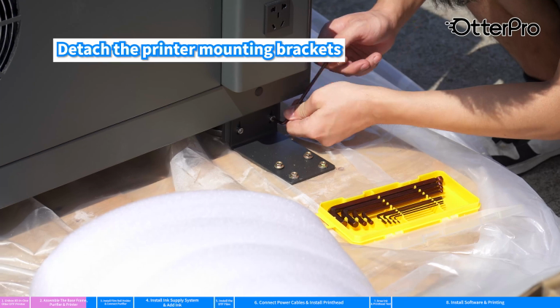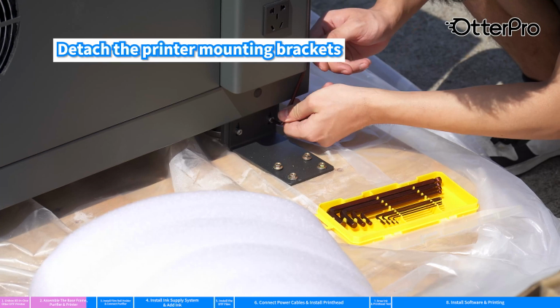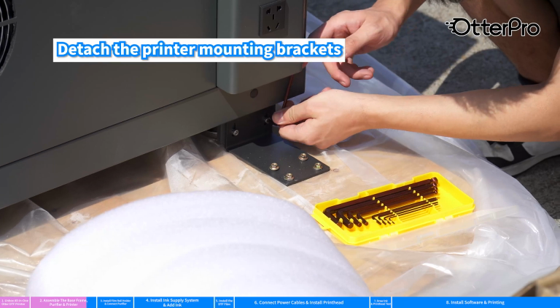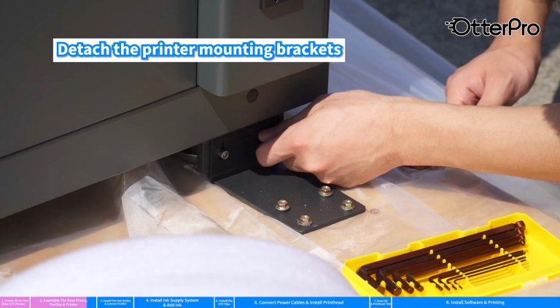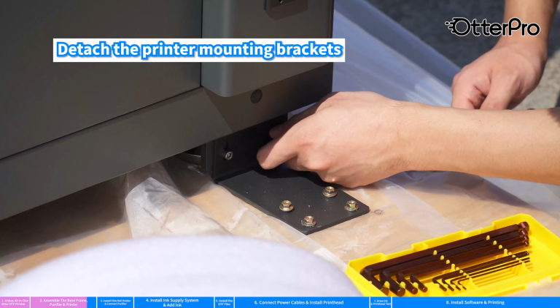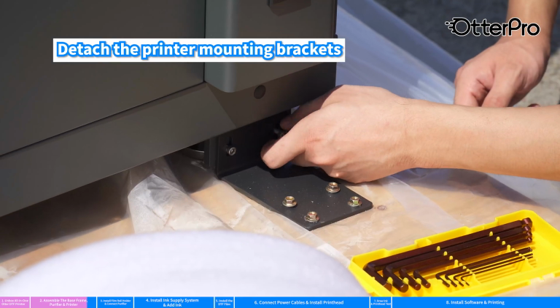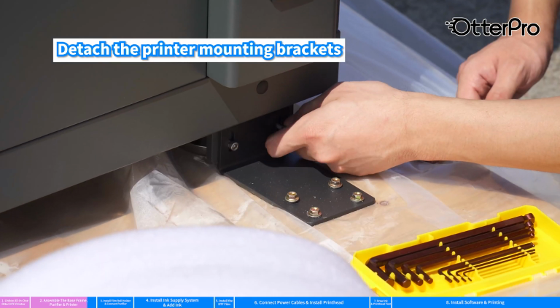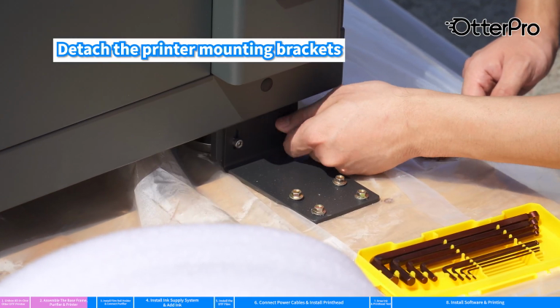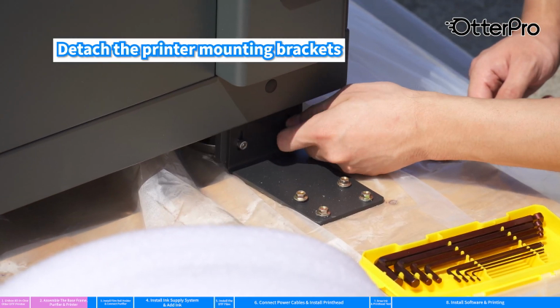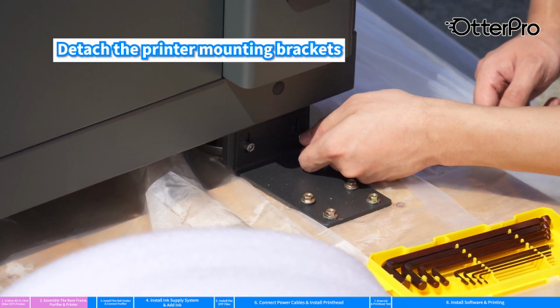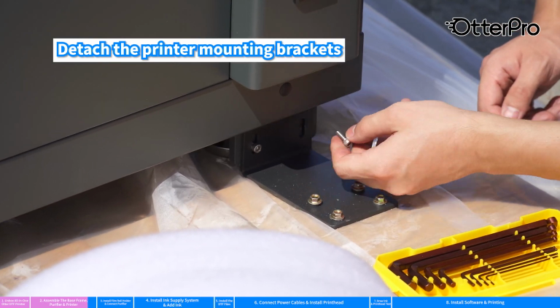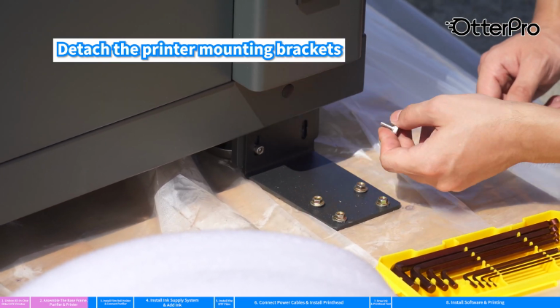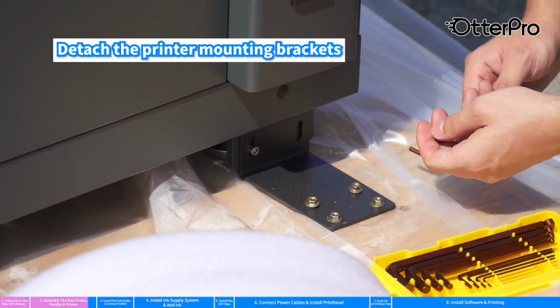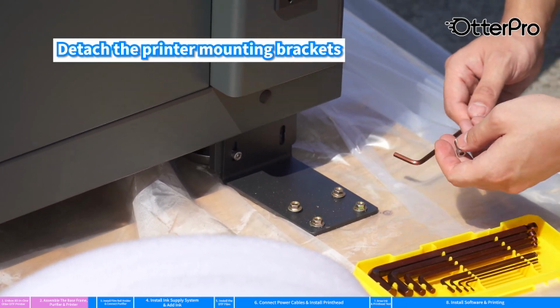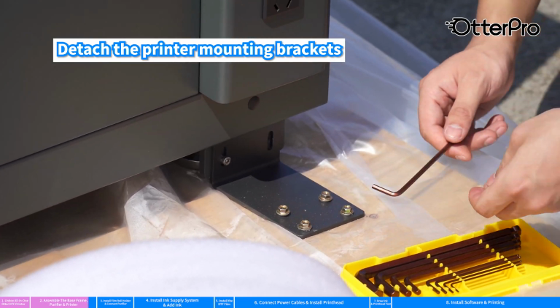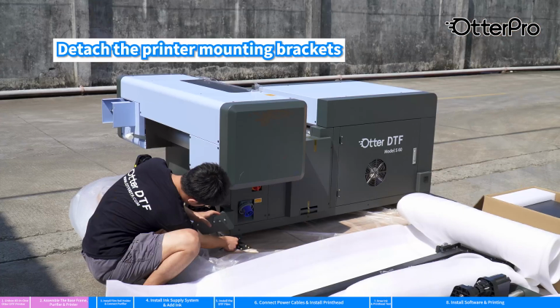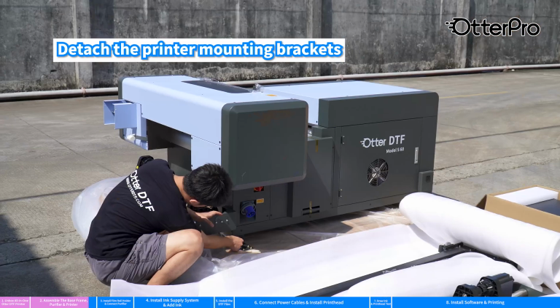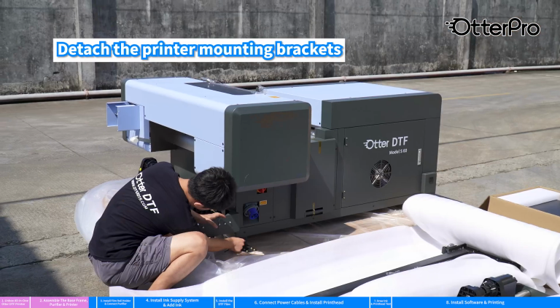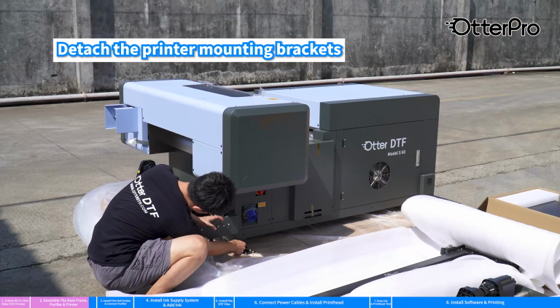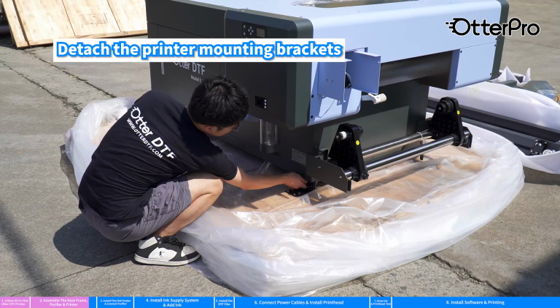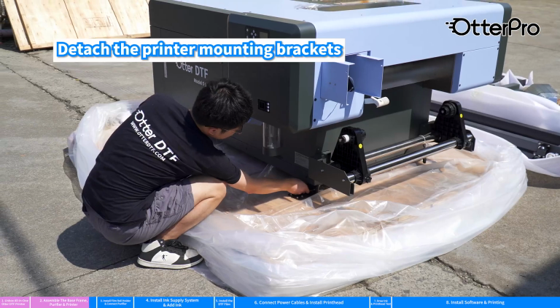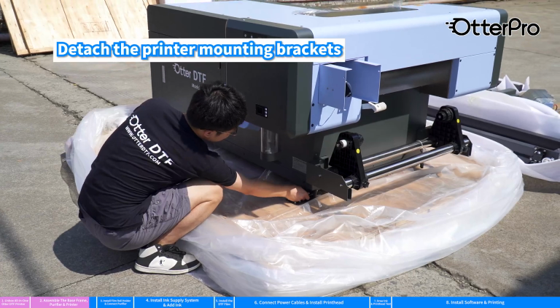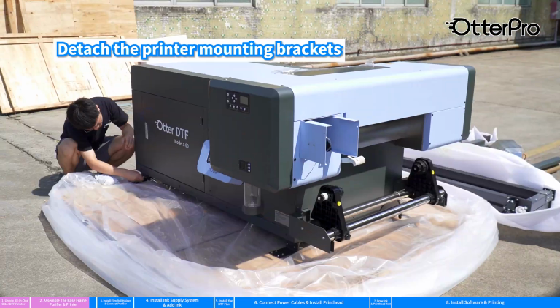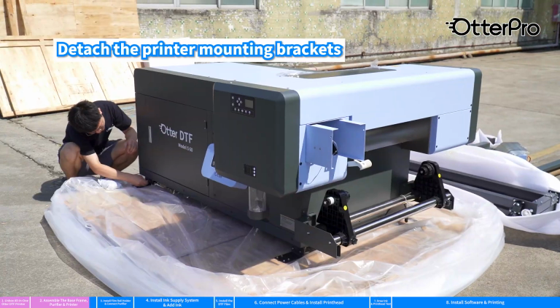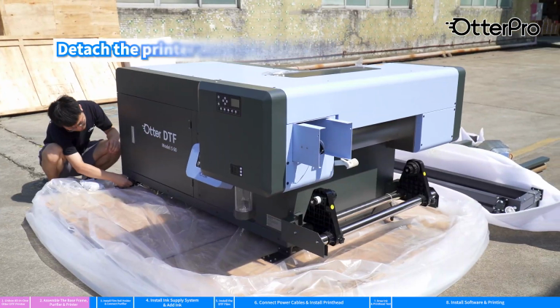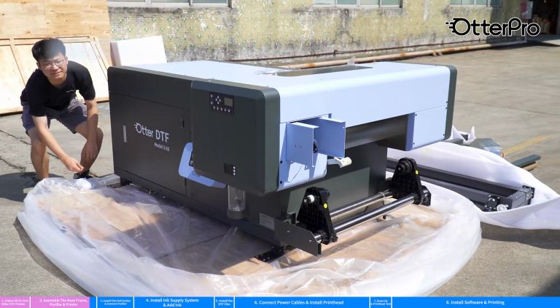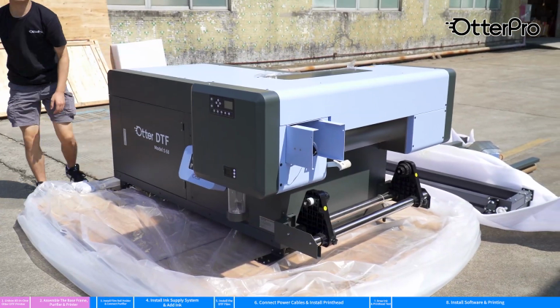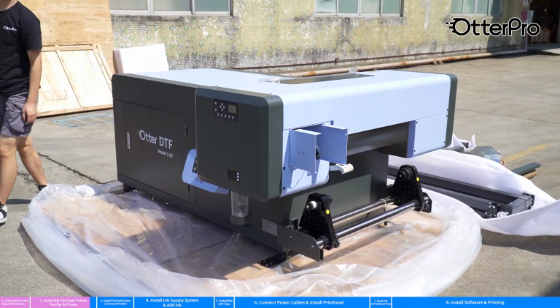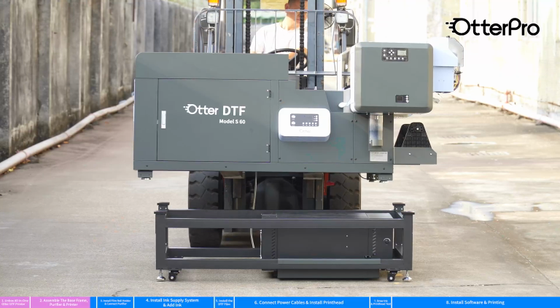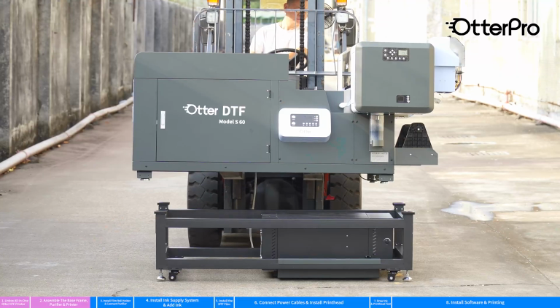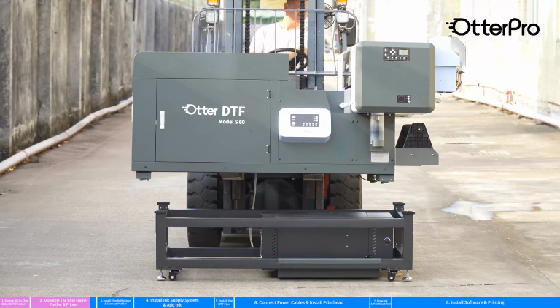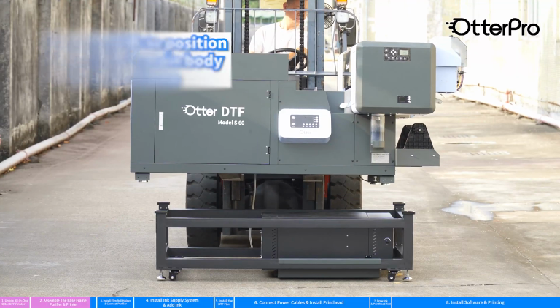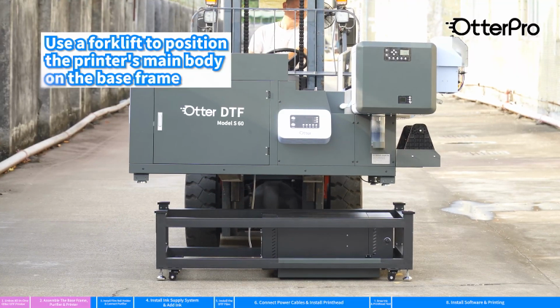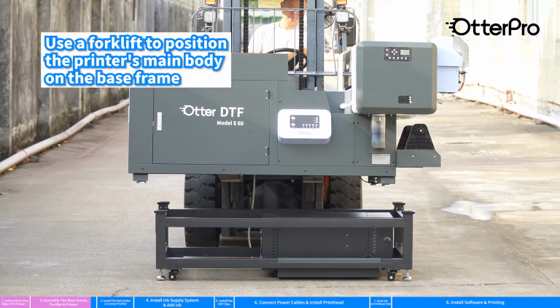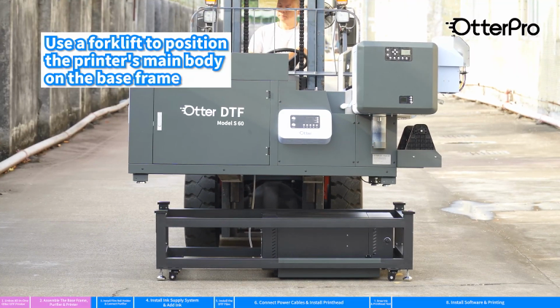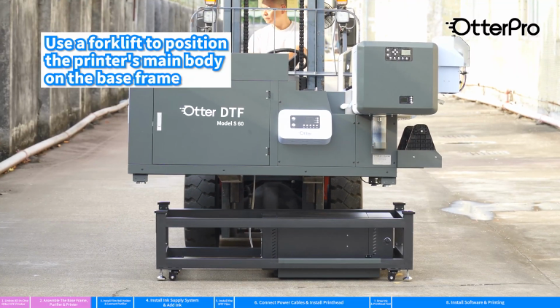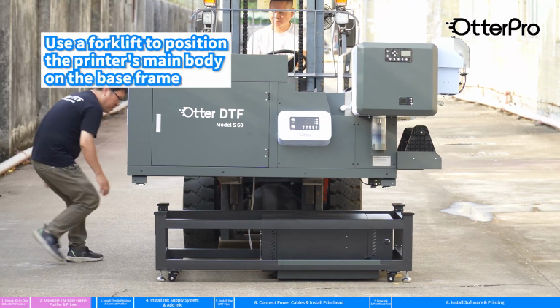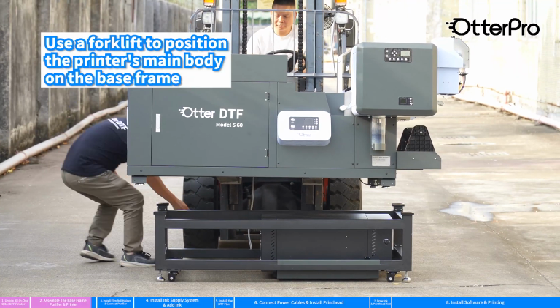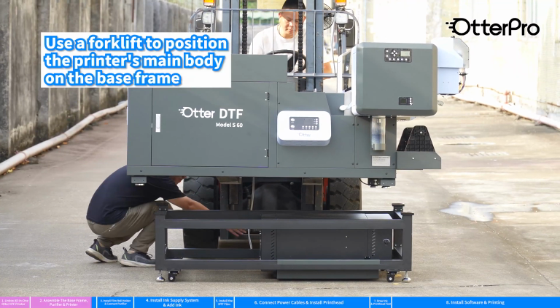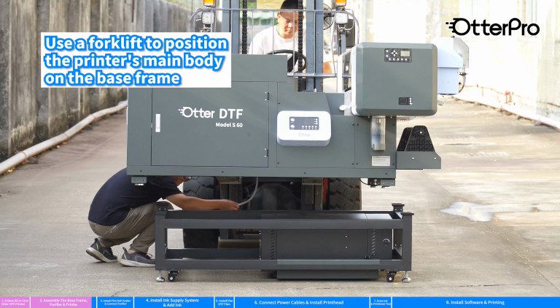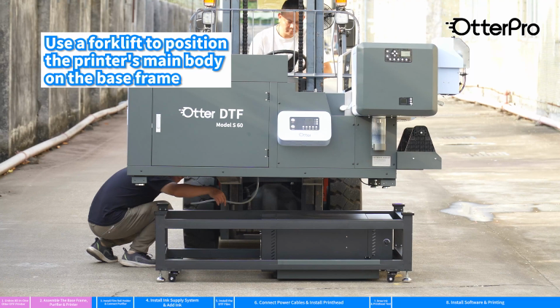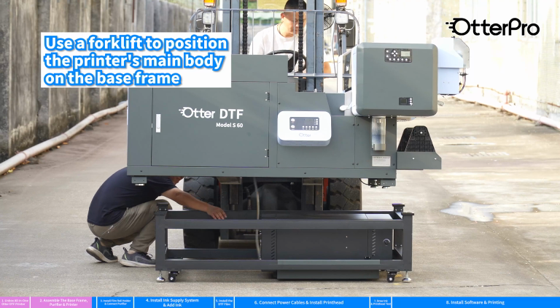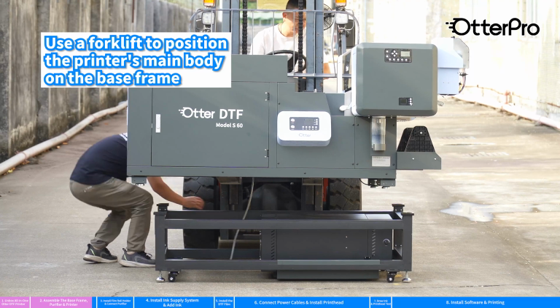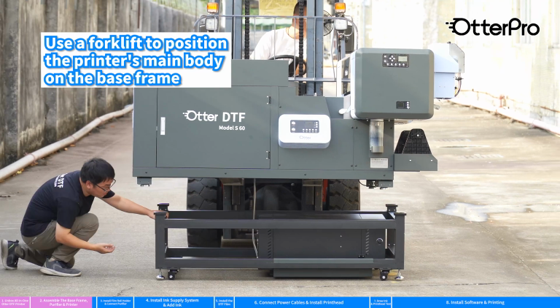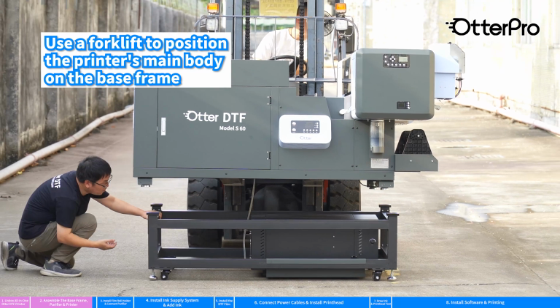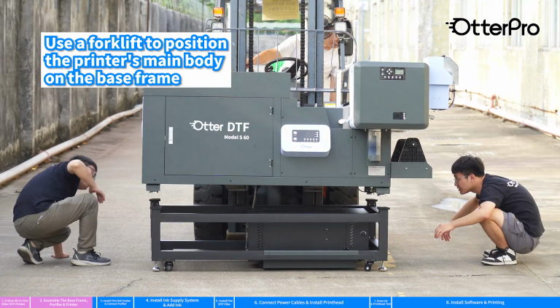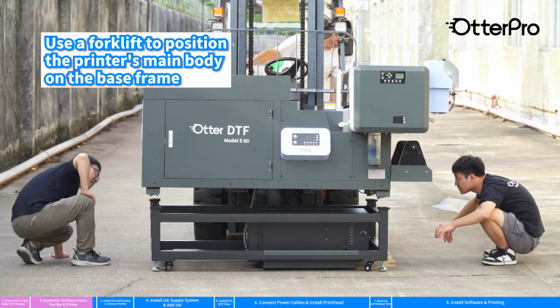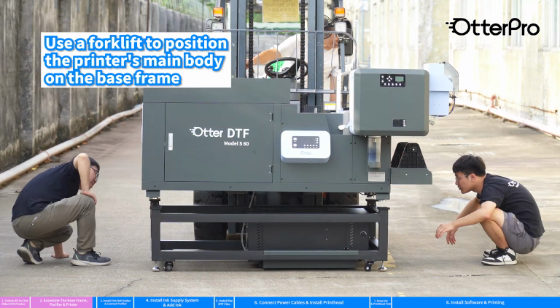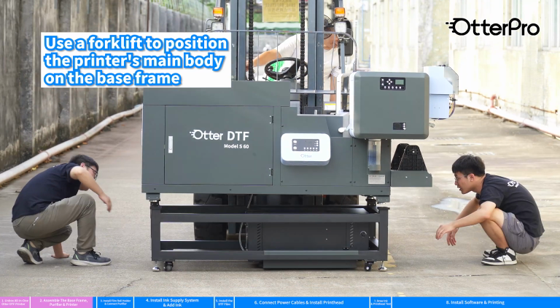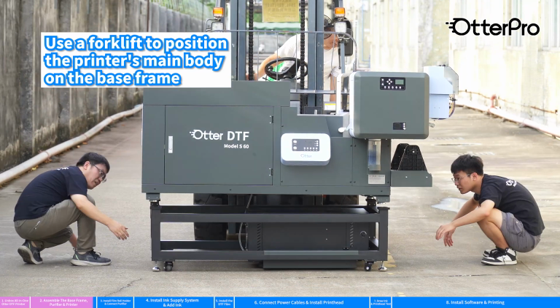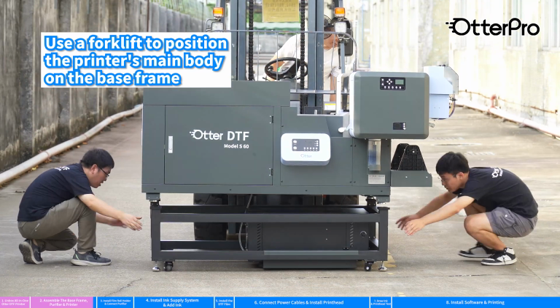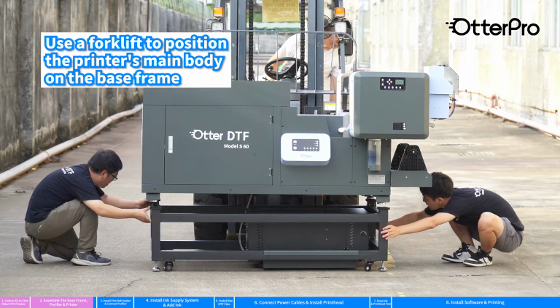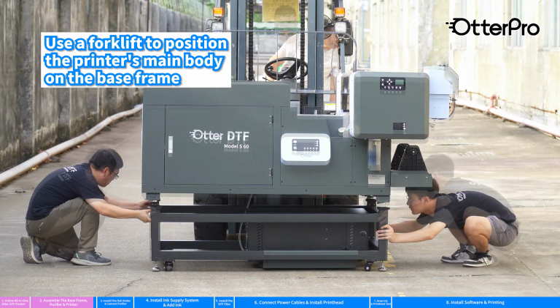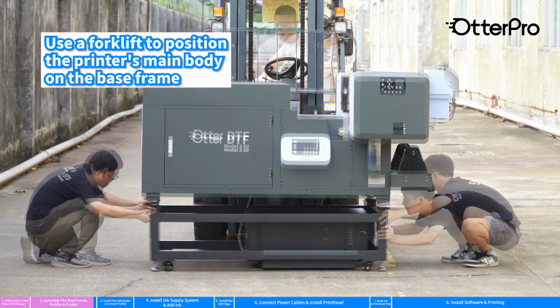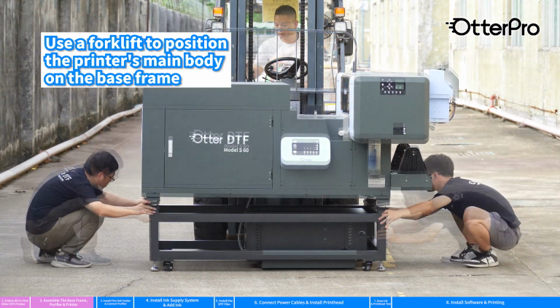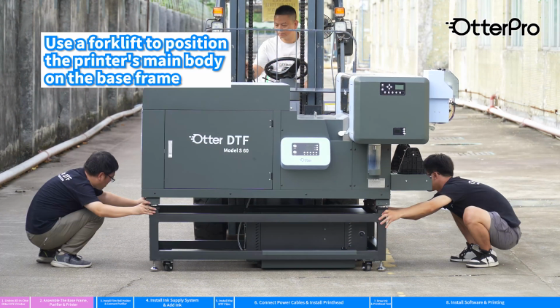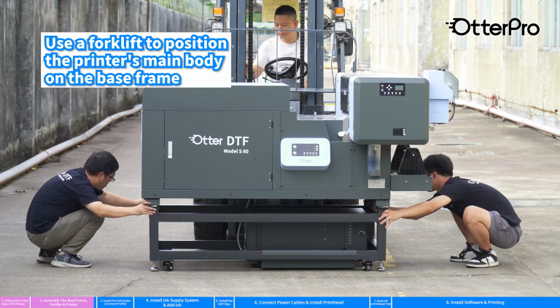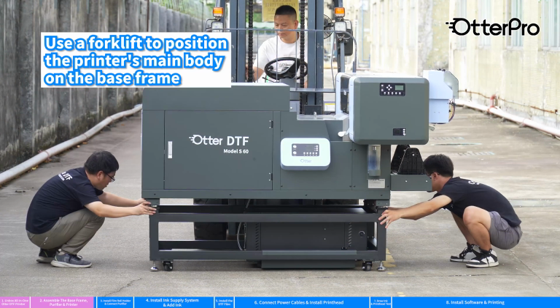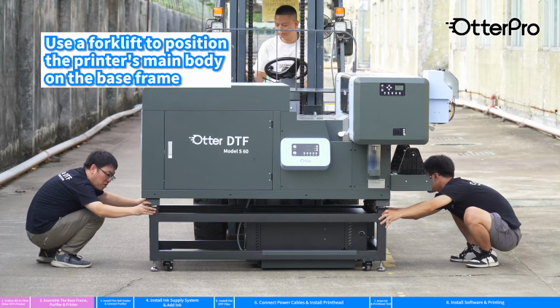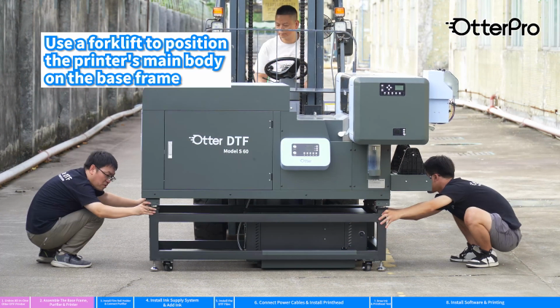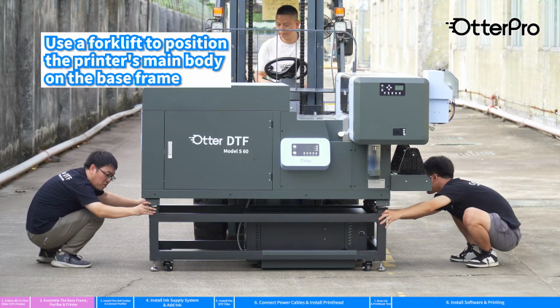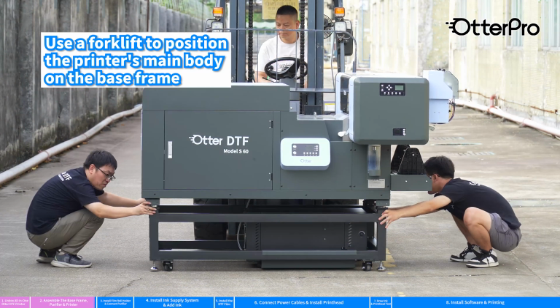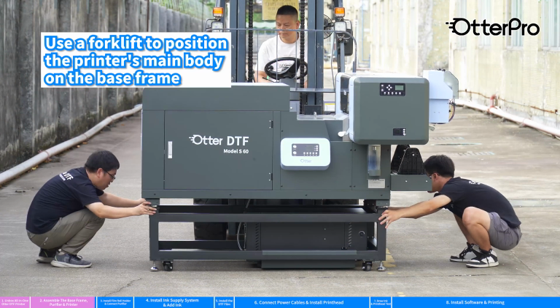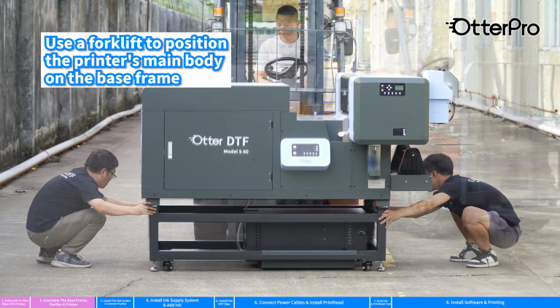Detach the printer mounting brackets. Use a forklift to position the printer's main body on the base frame.